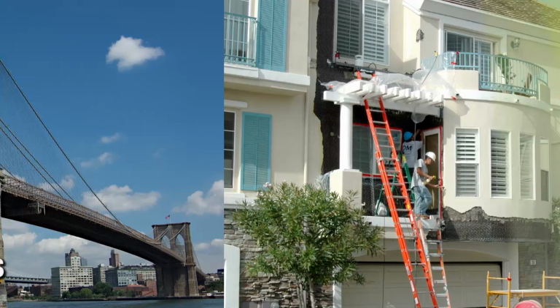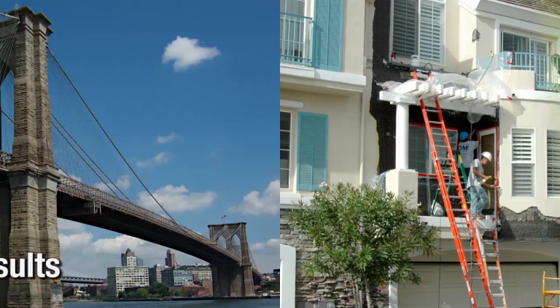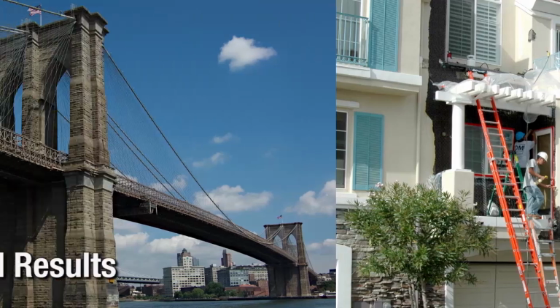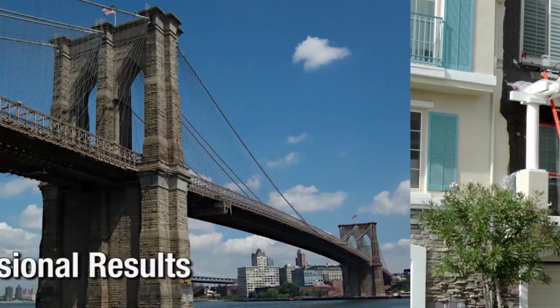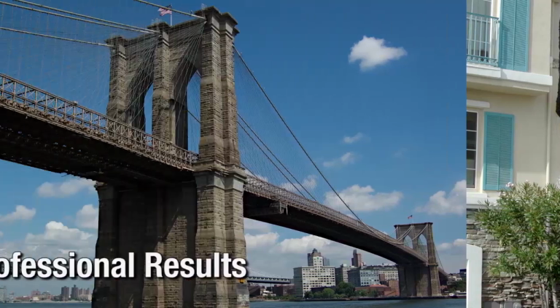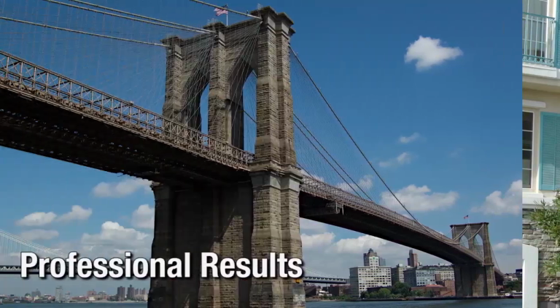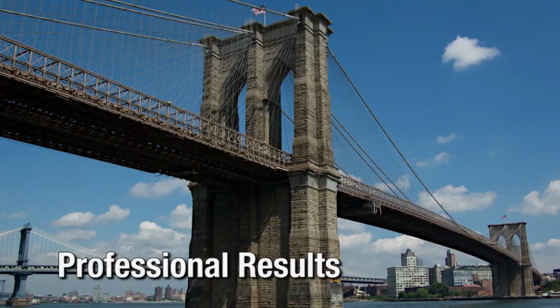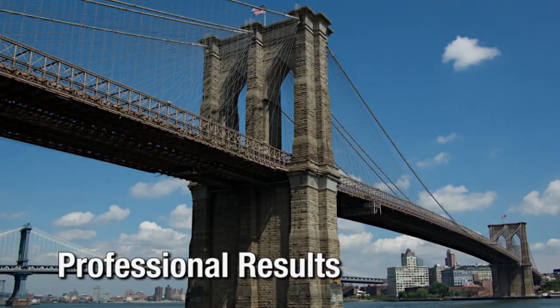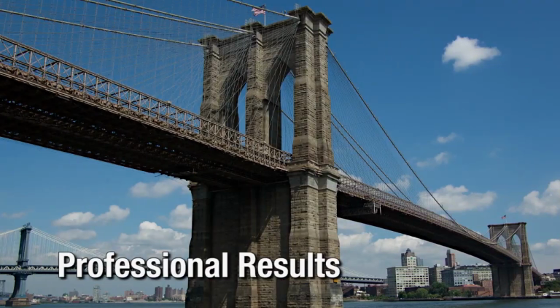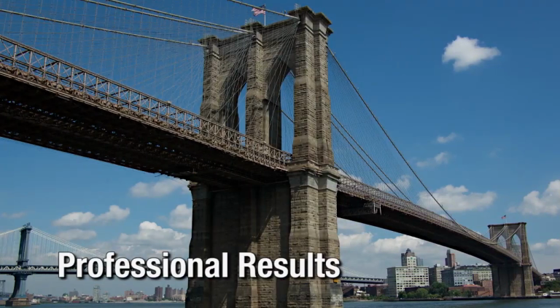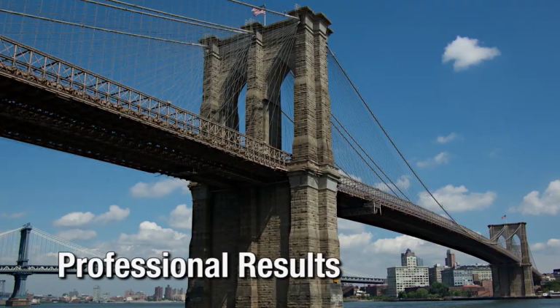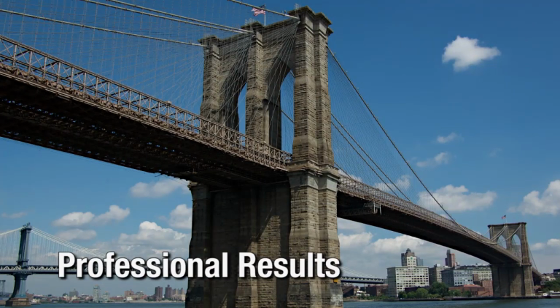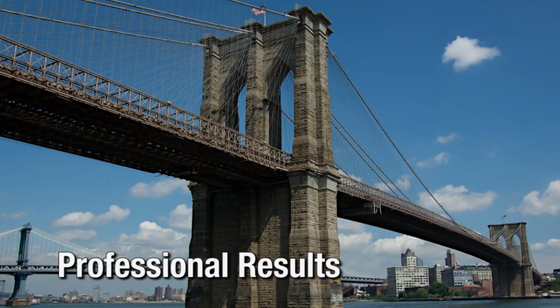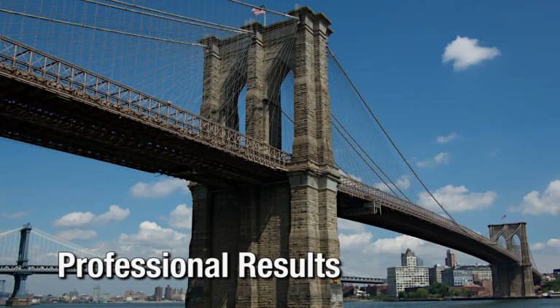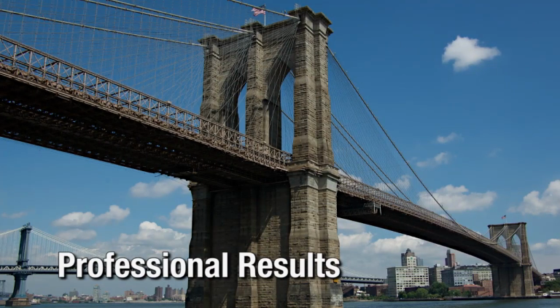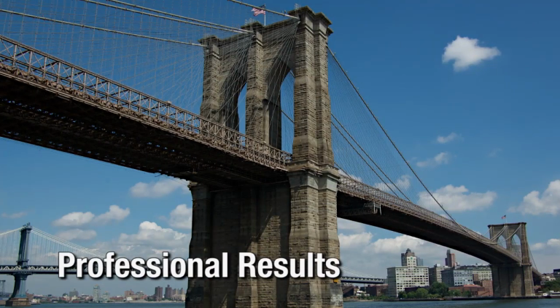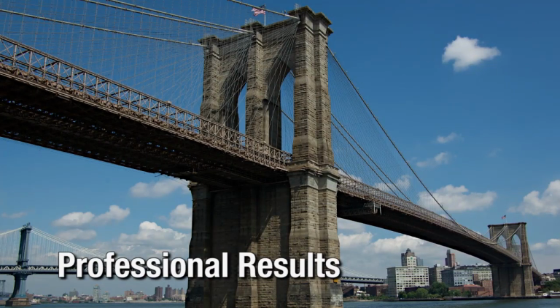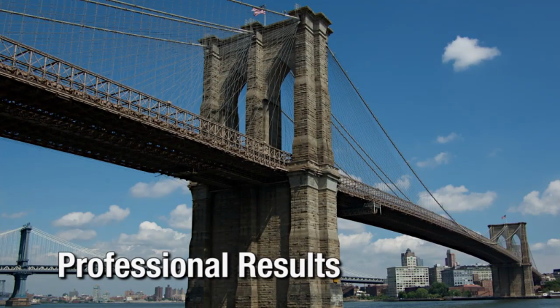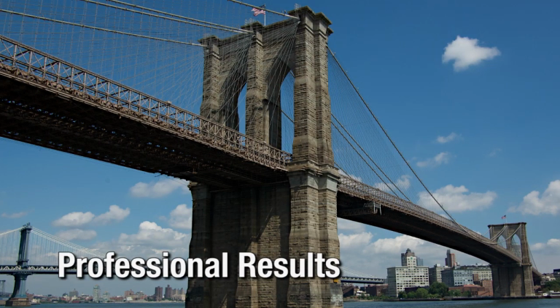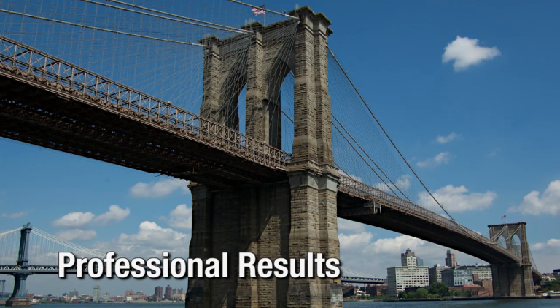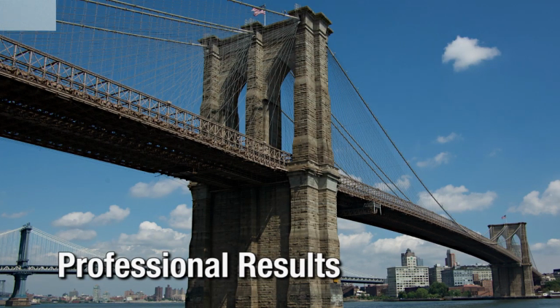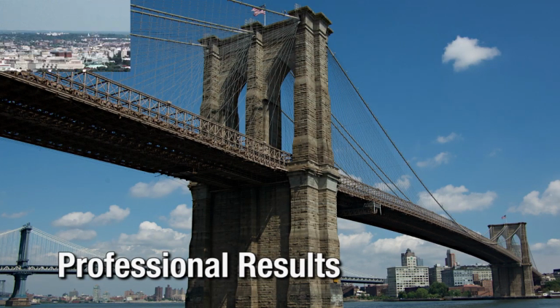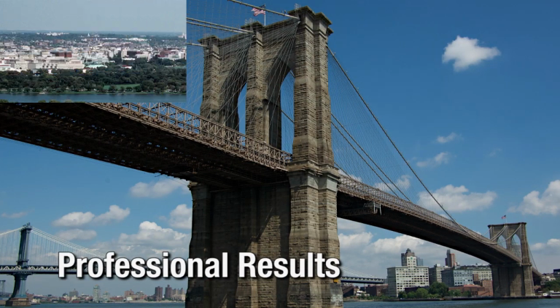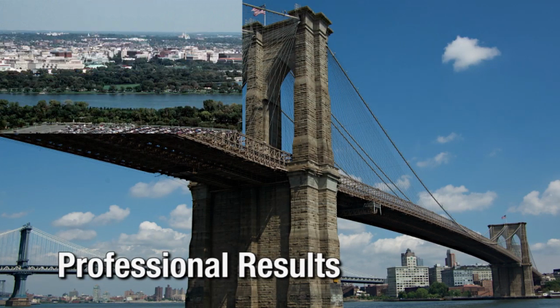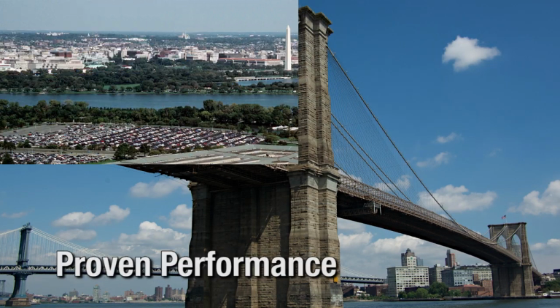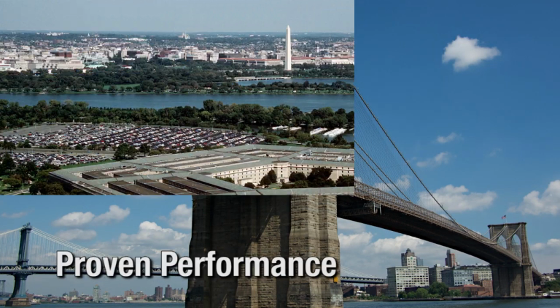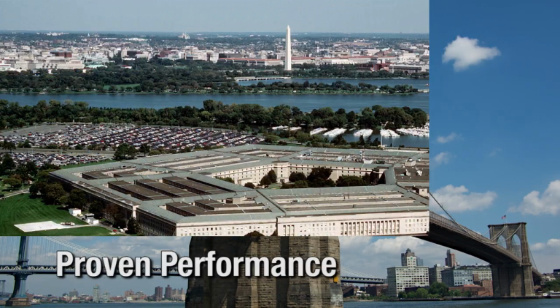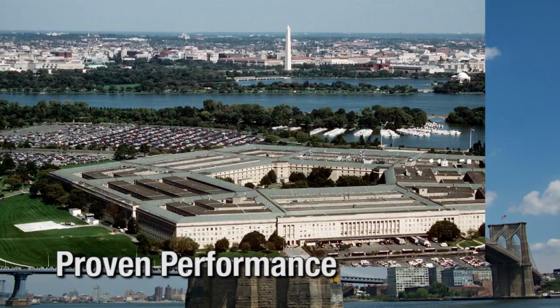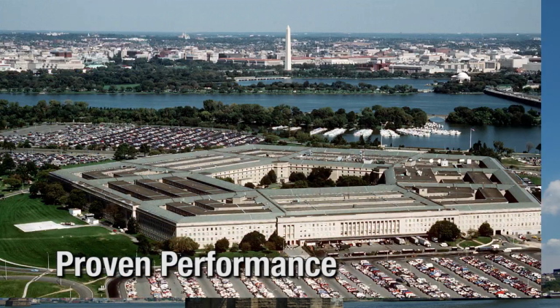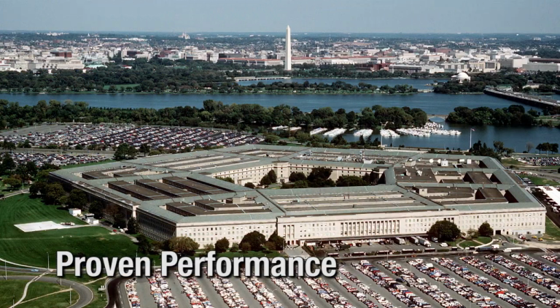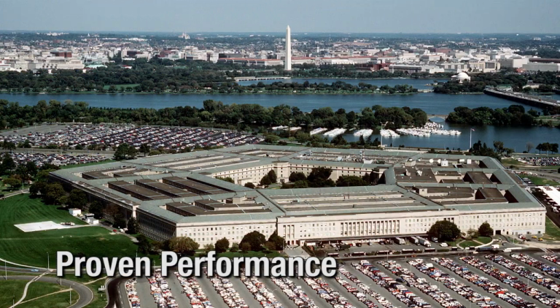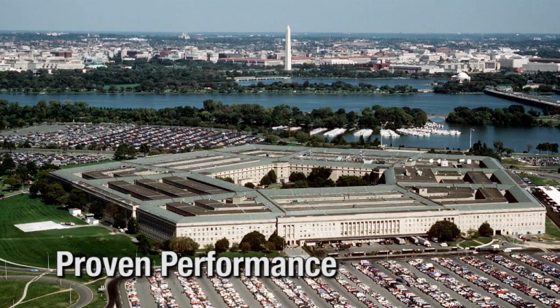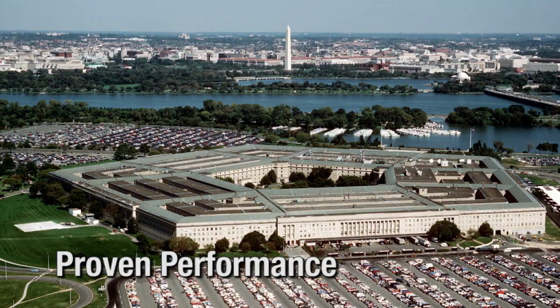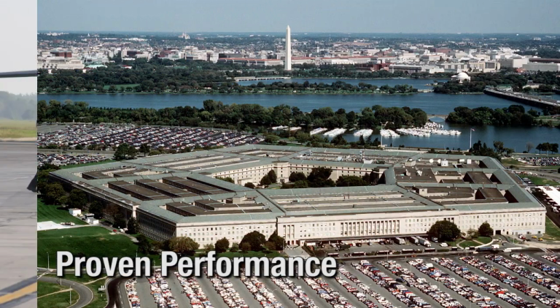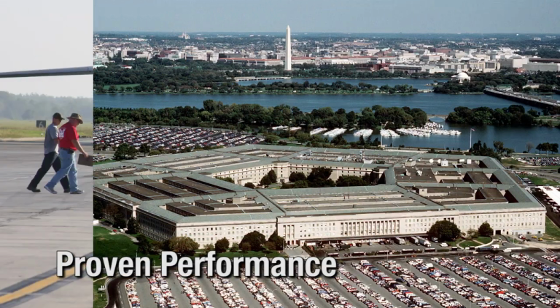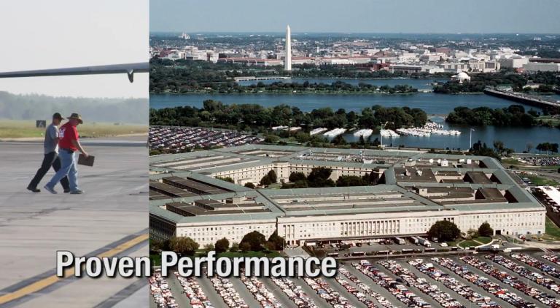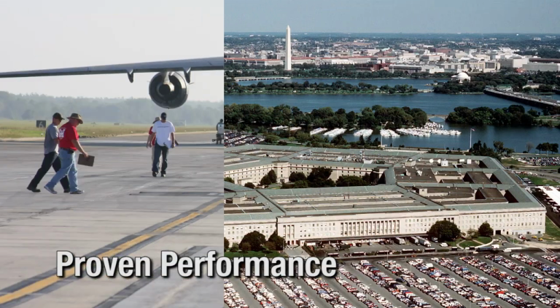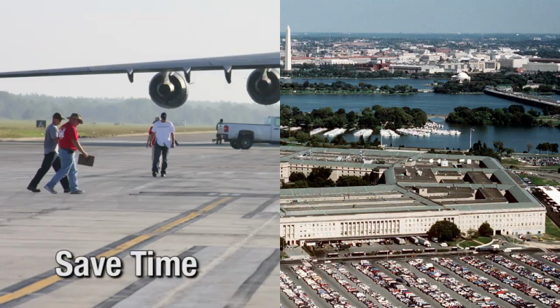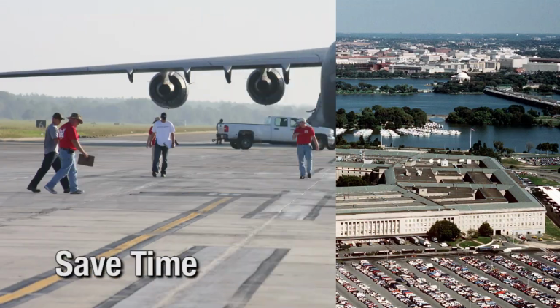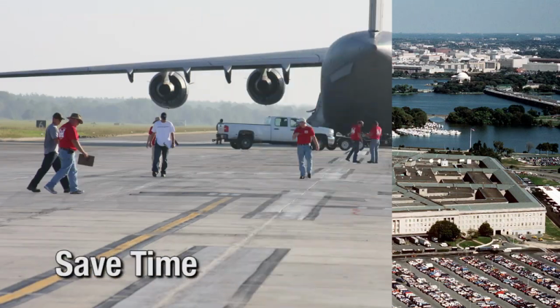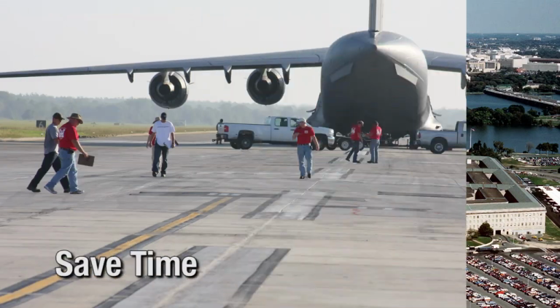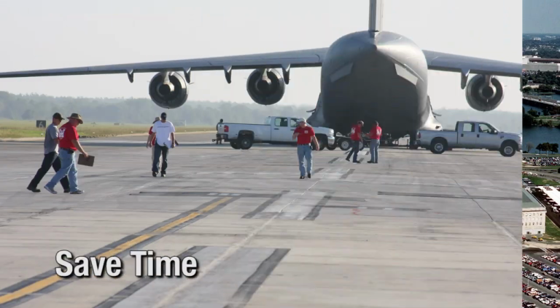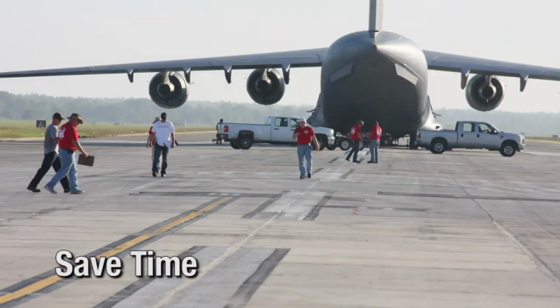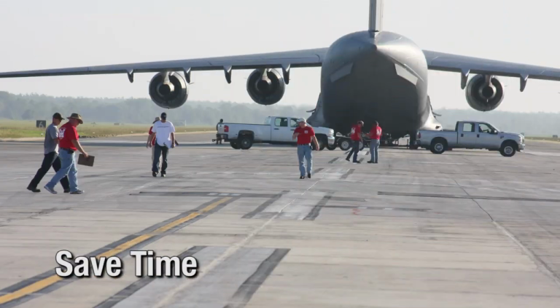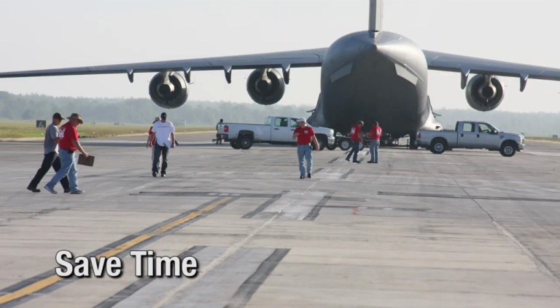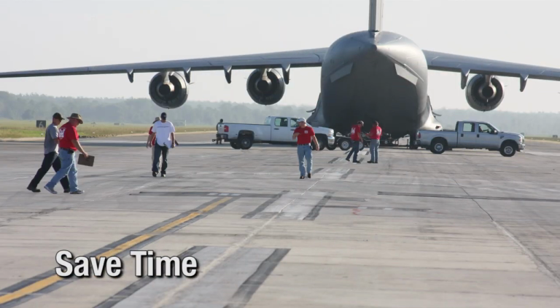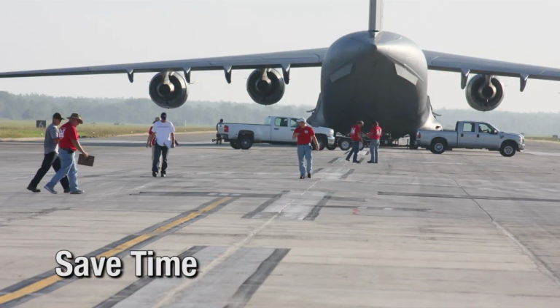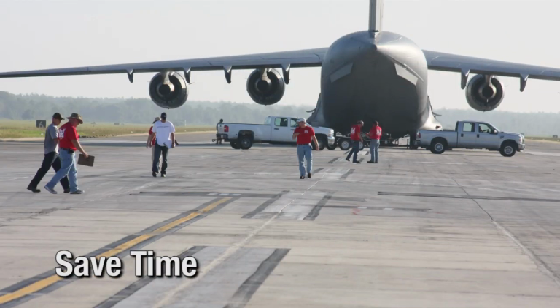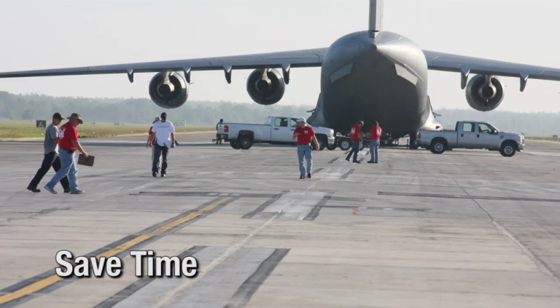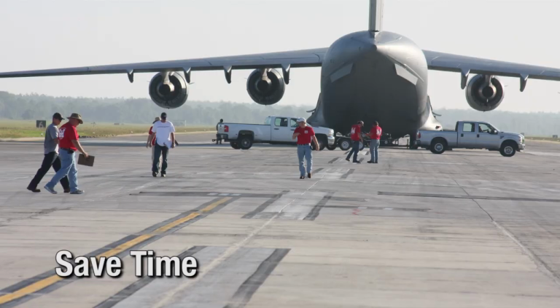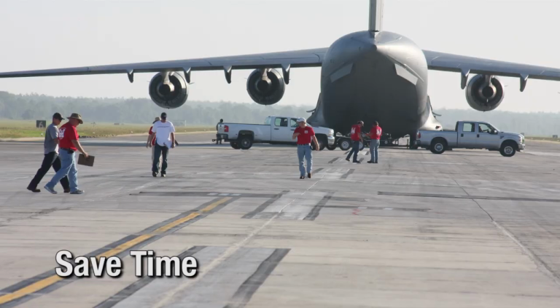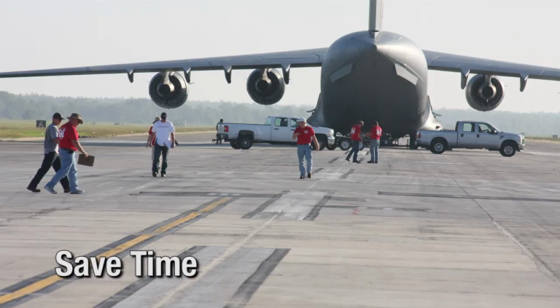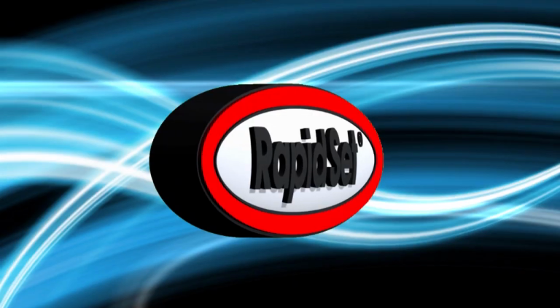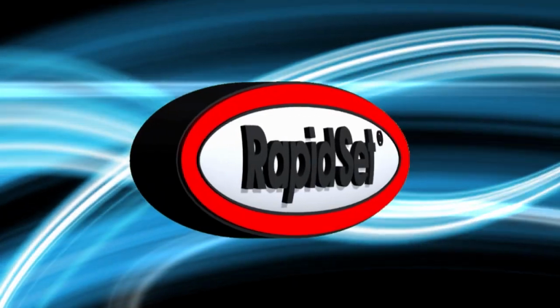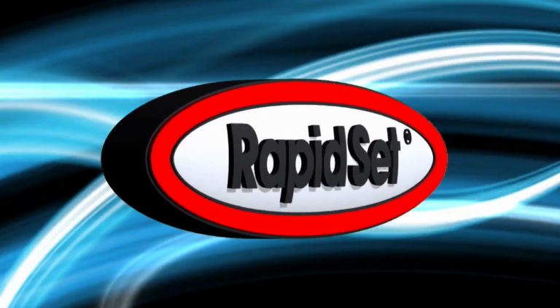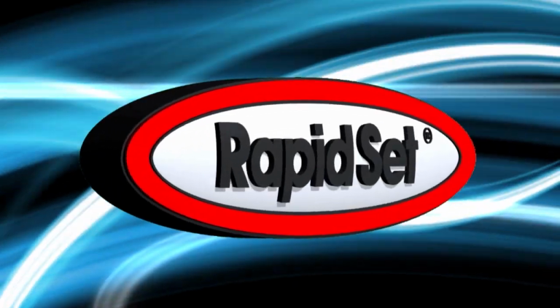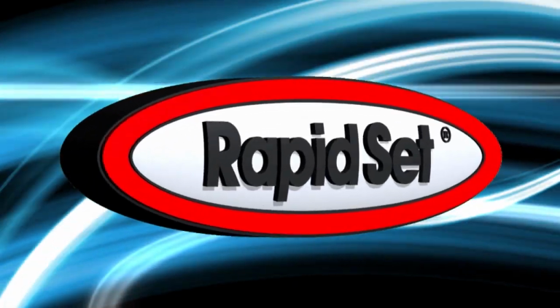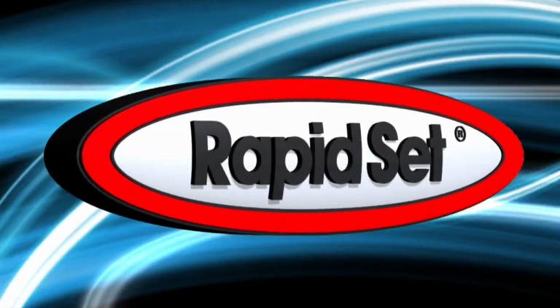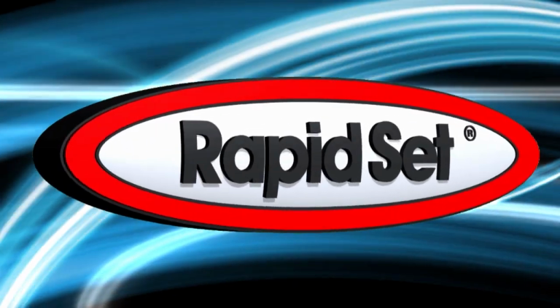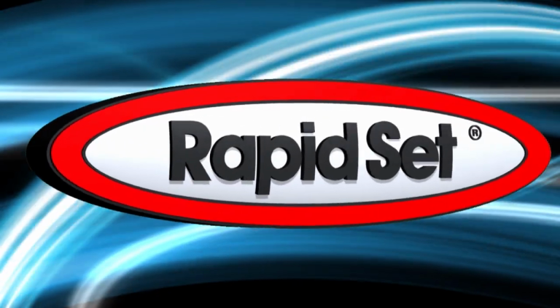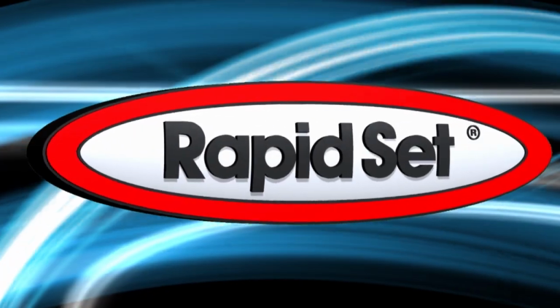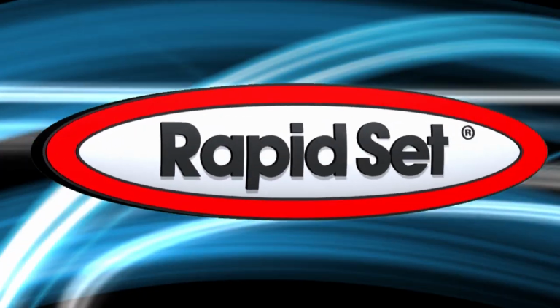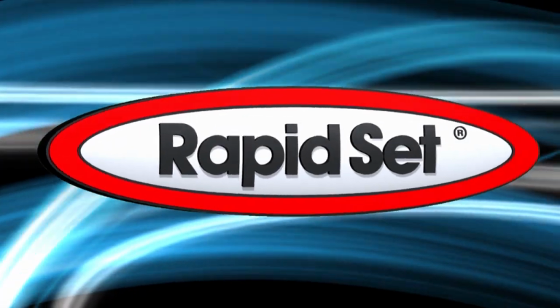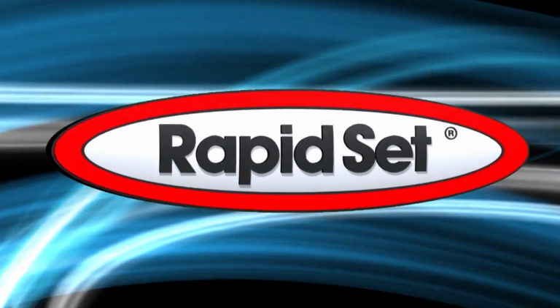When you want professional results, proven performance, and when time matters, choose RapidSet.